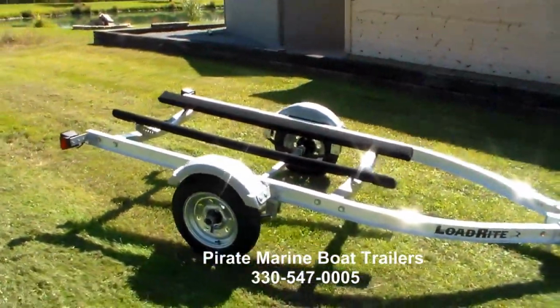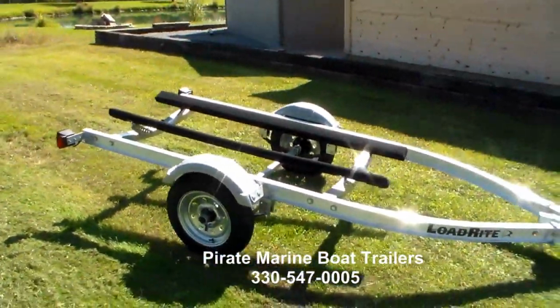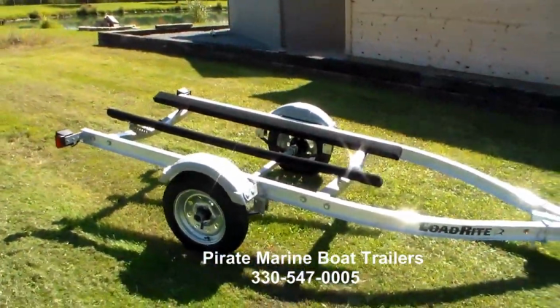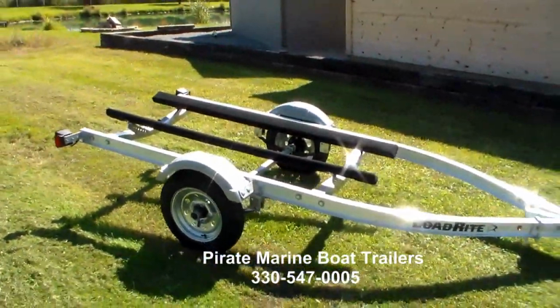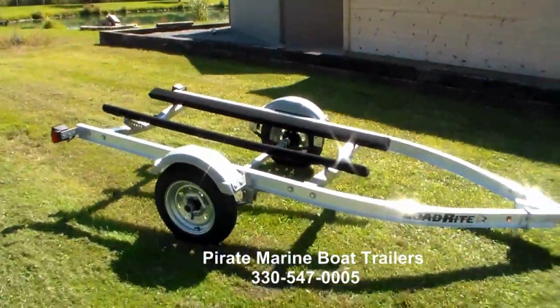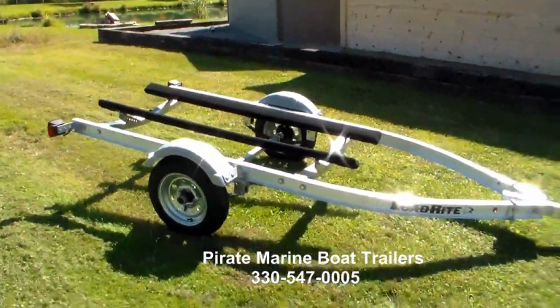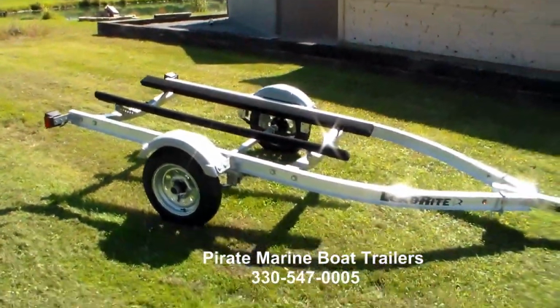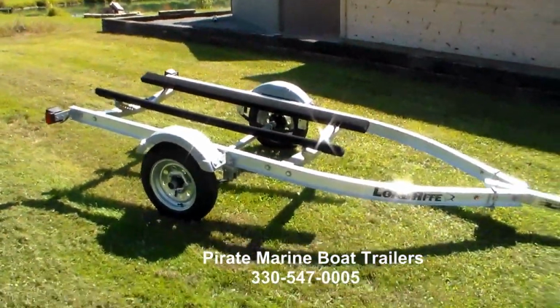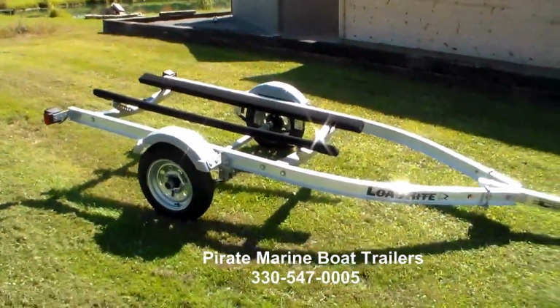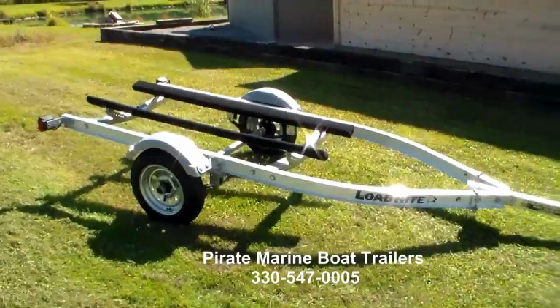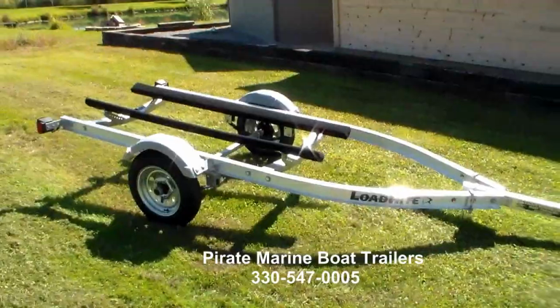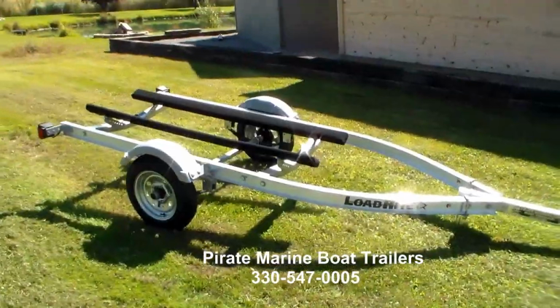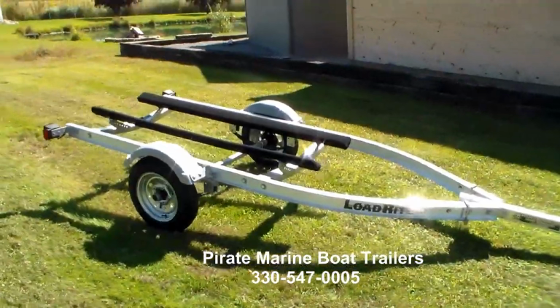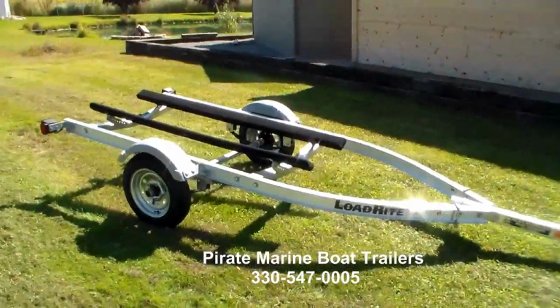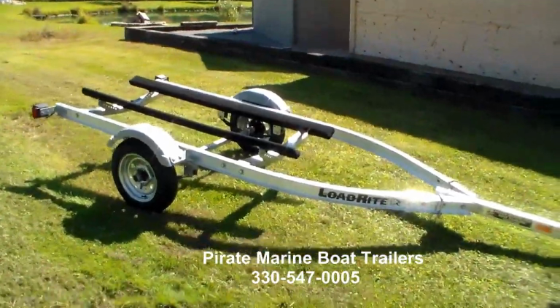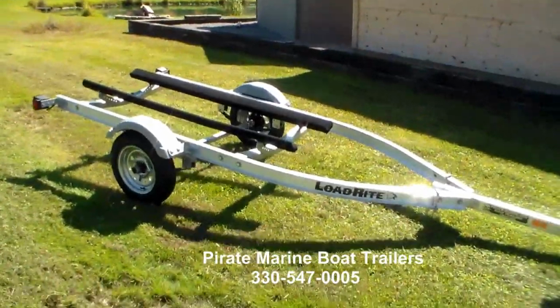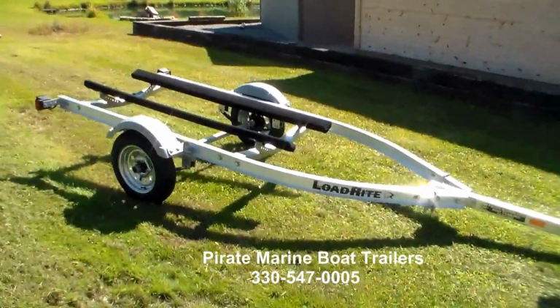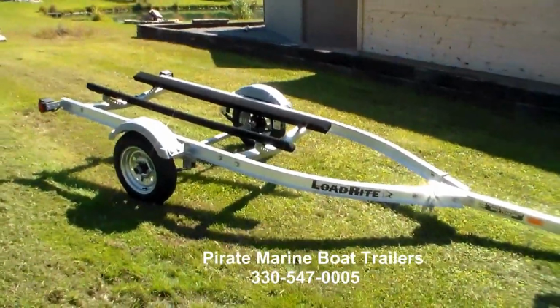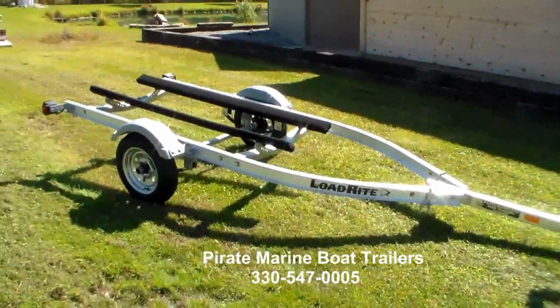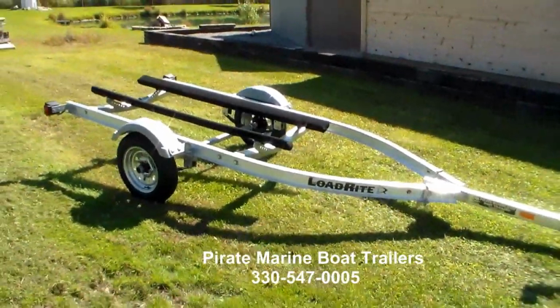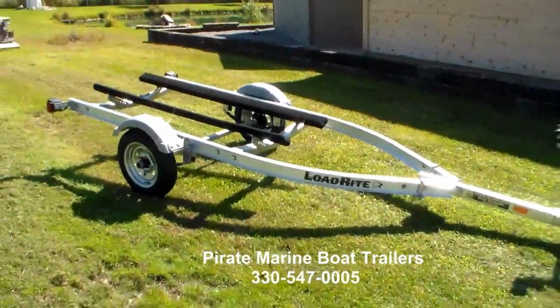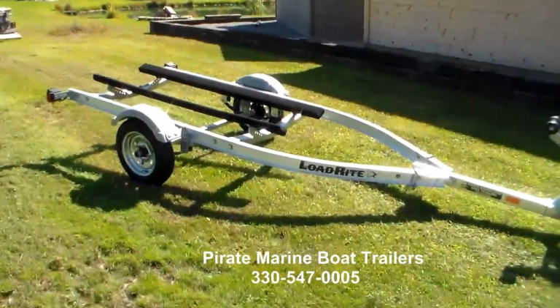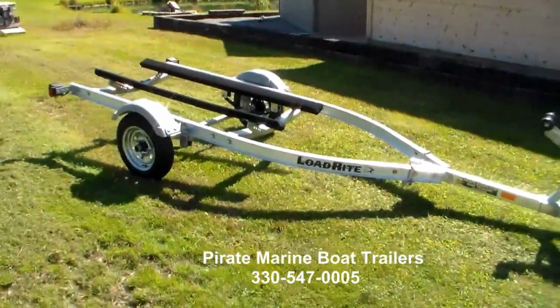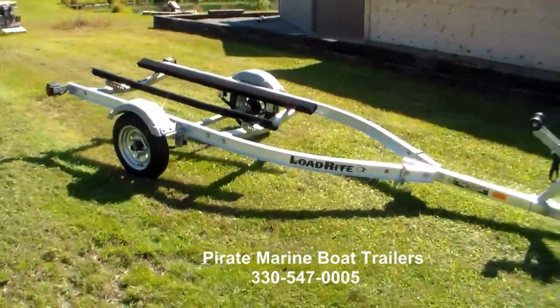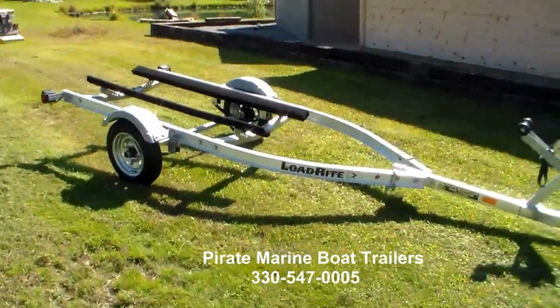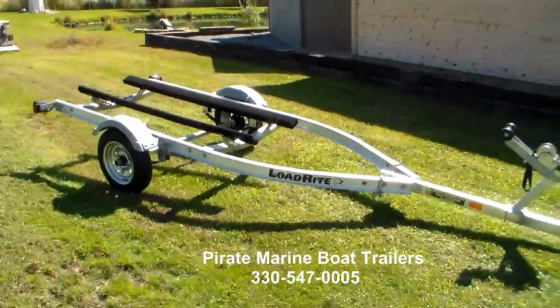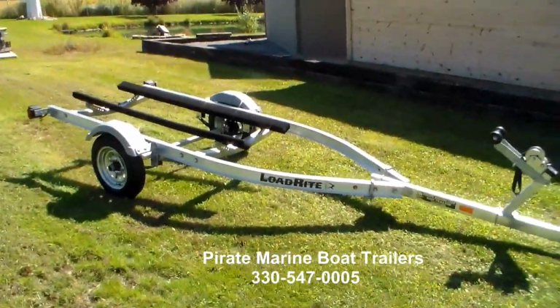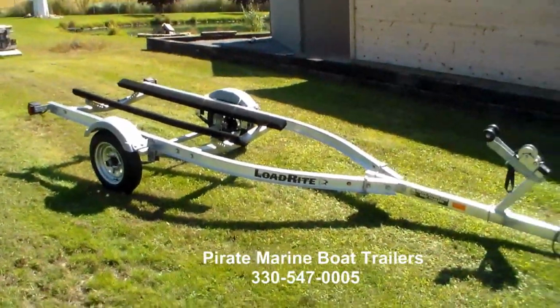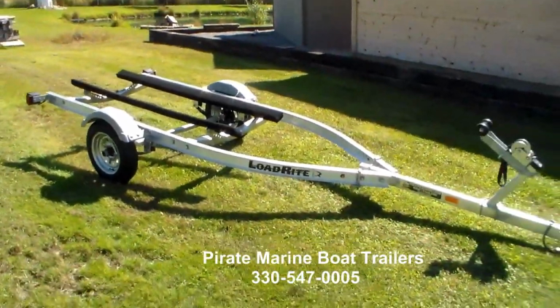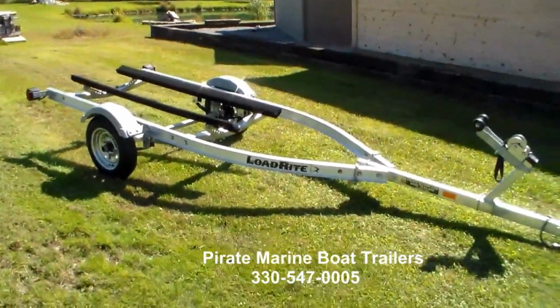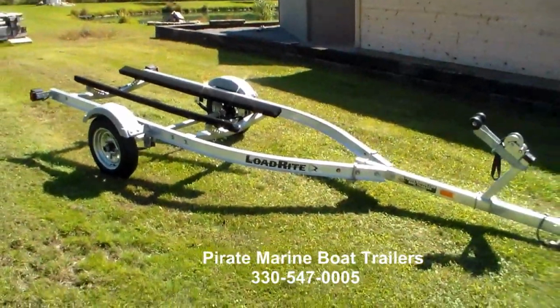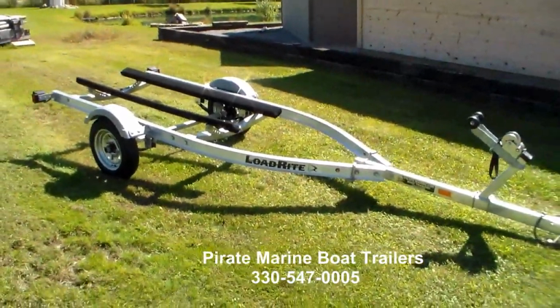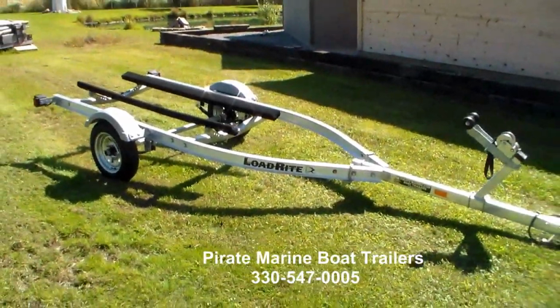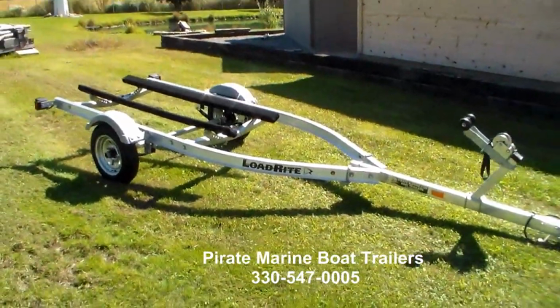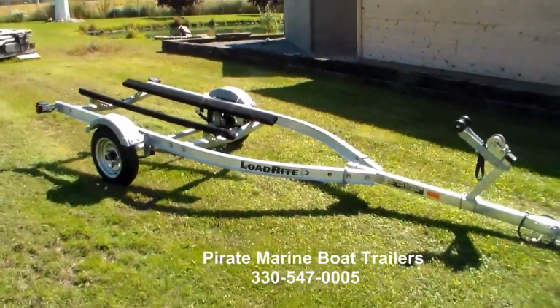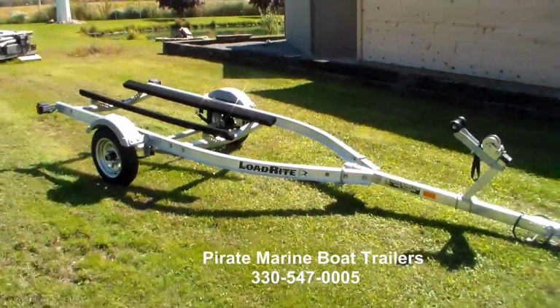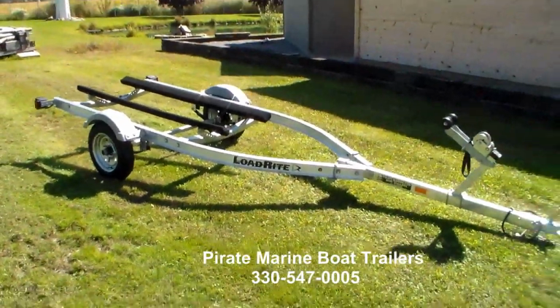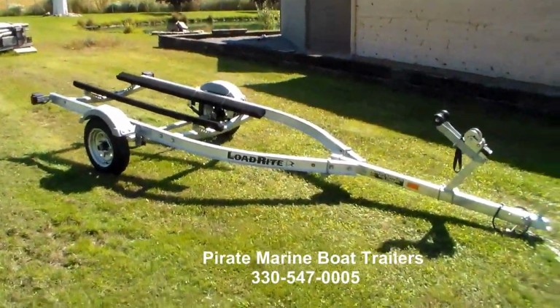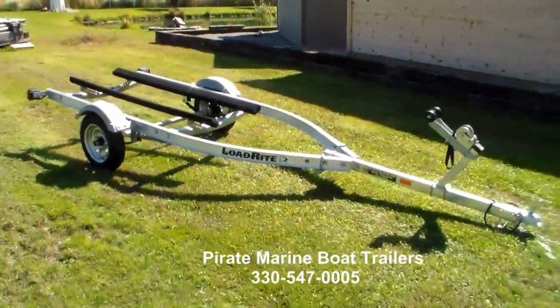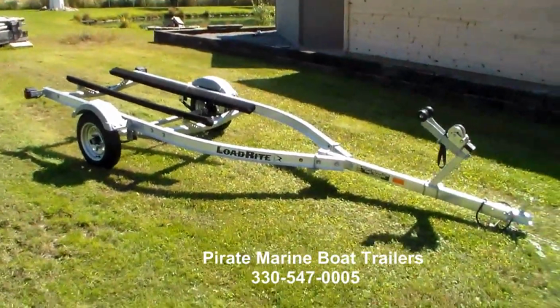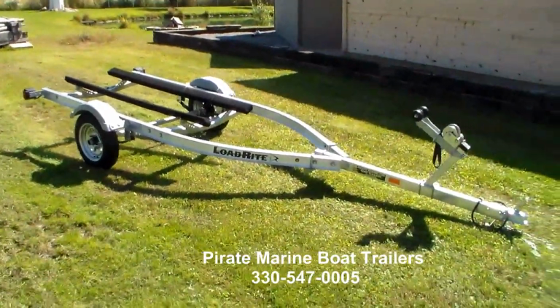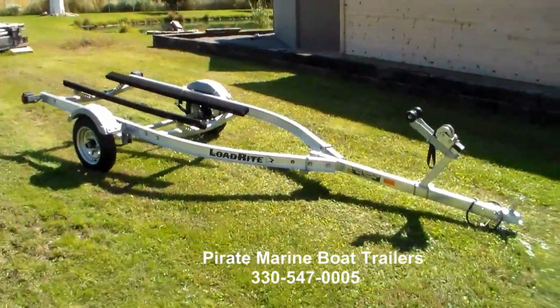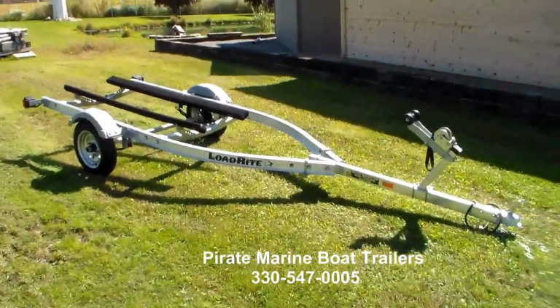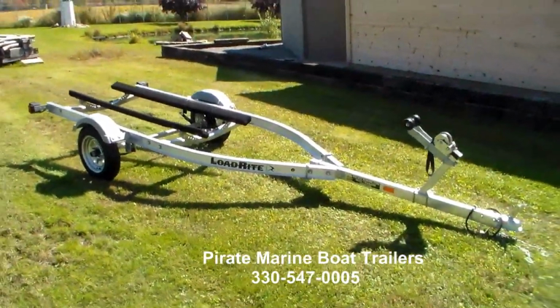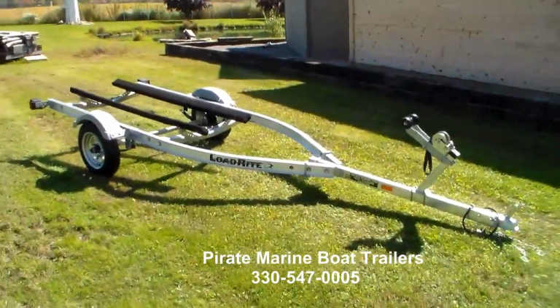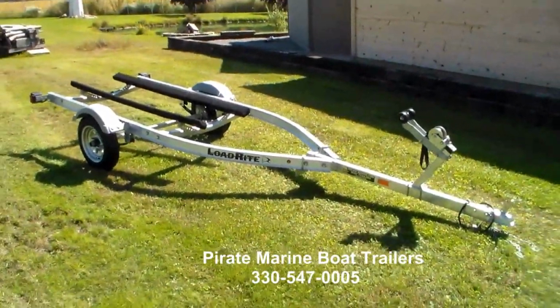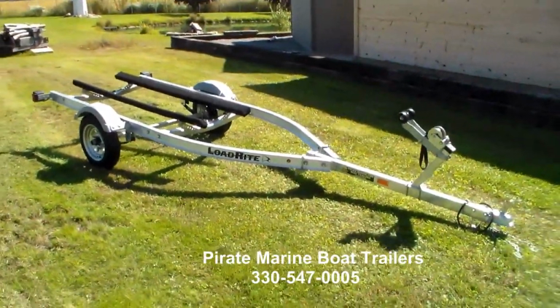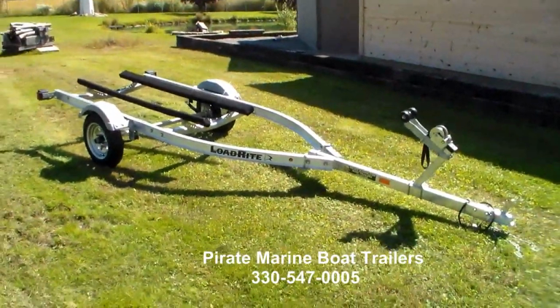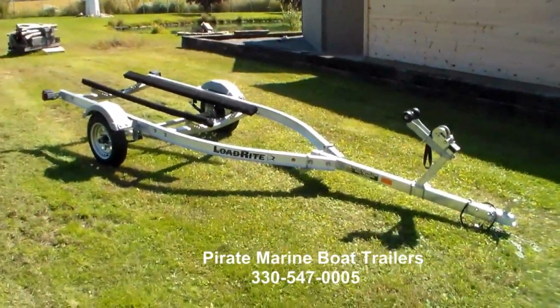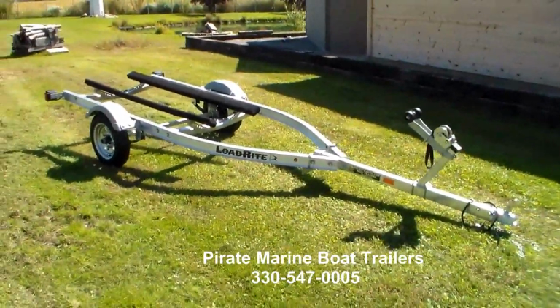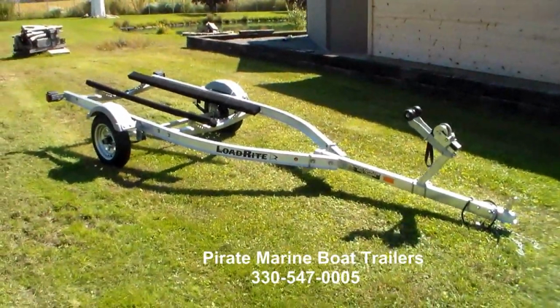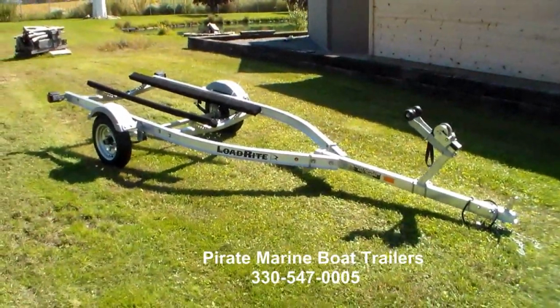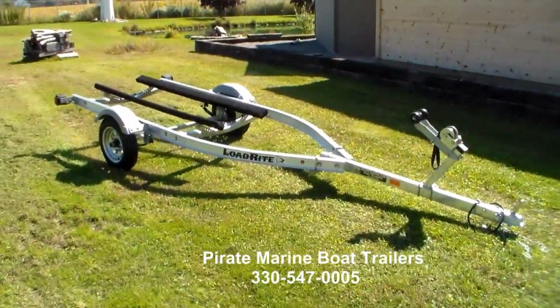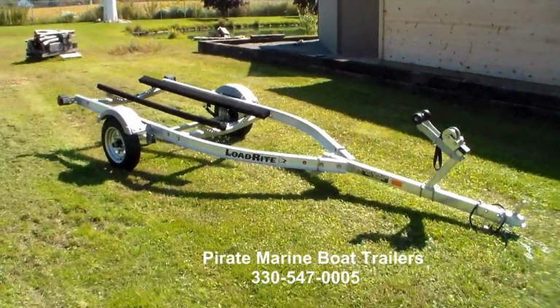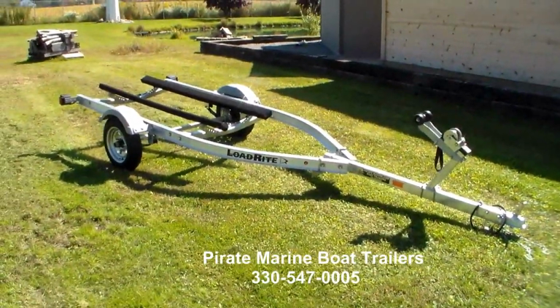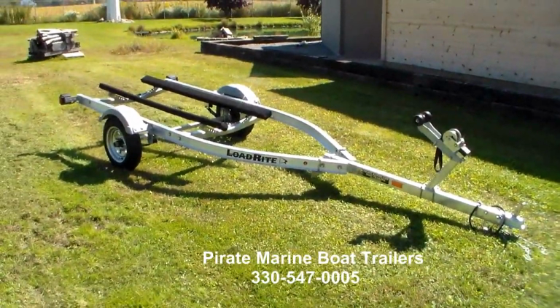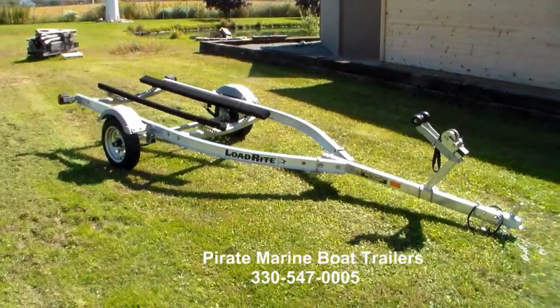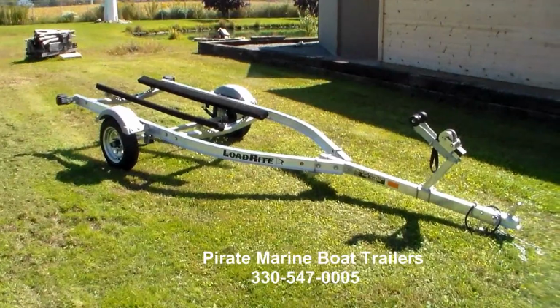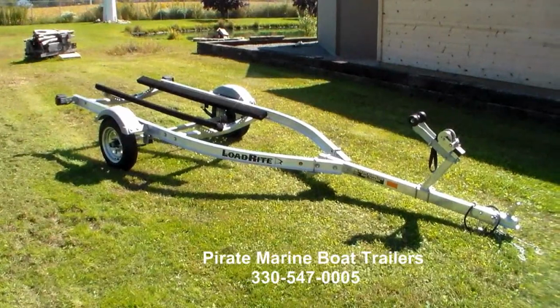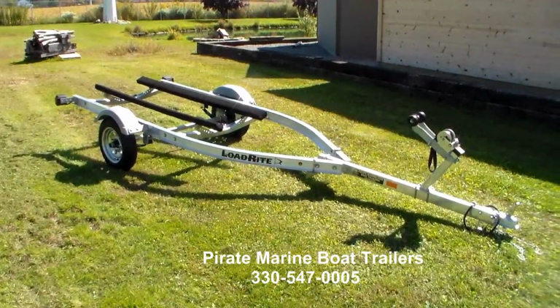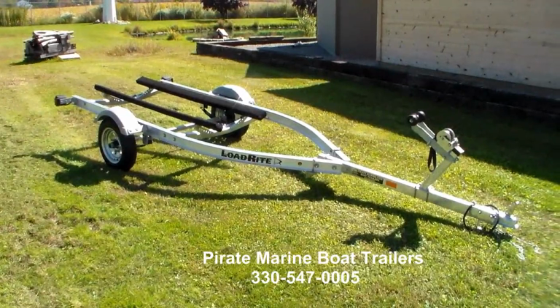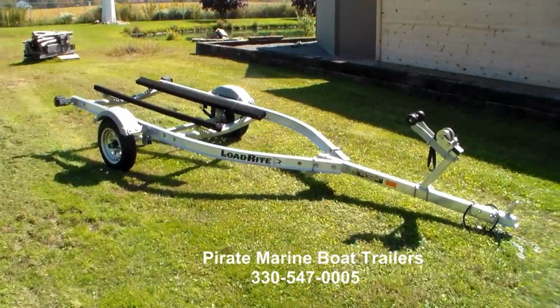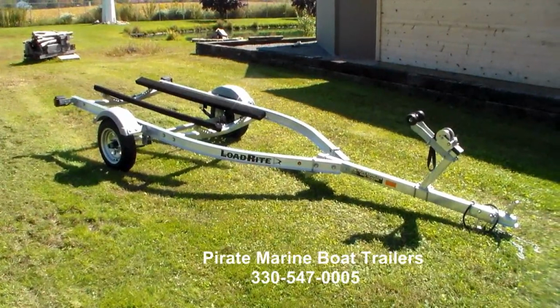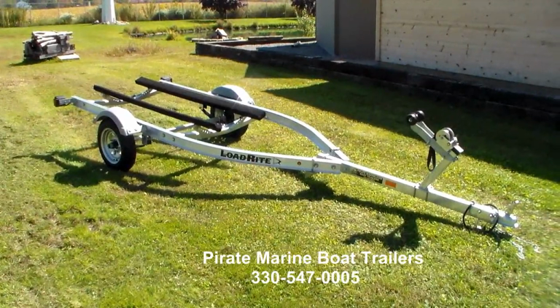This trailer comes complete with a 2-year warranty from coupler to tail light and is available at Pirate Marine Boat Trailers.